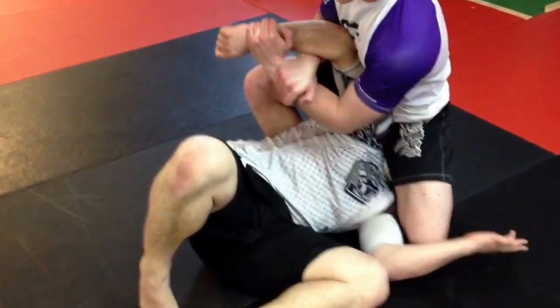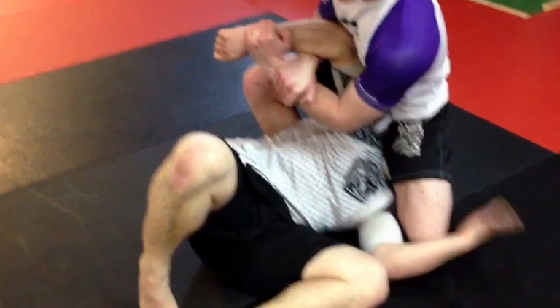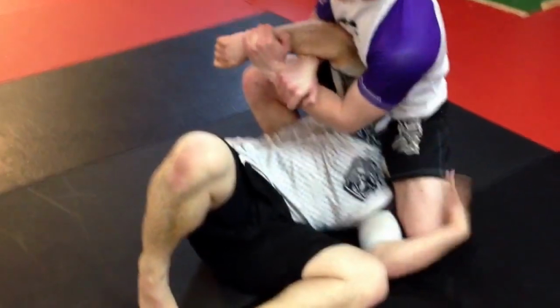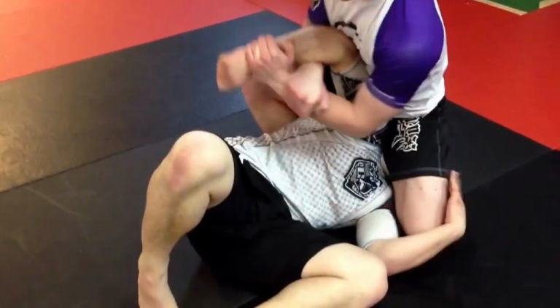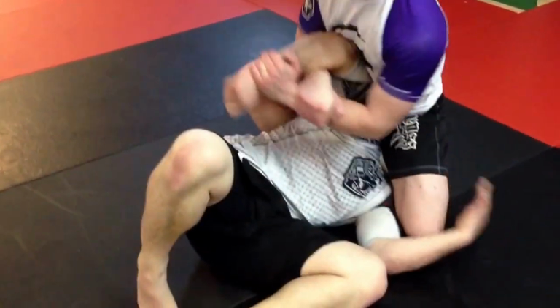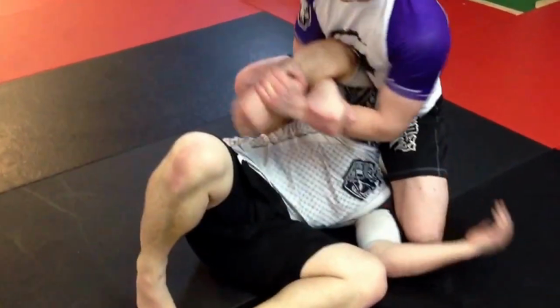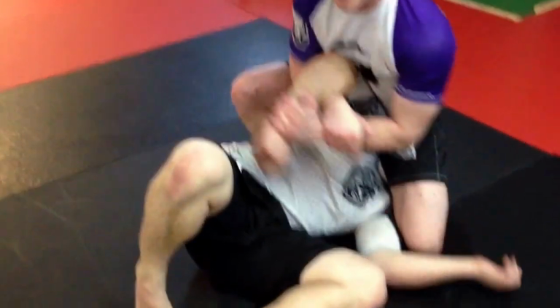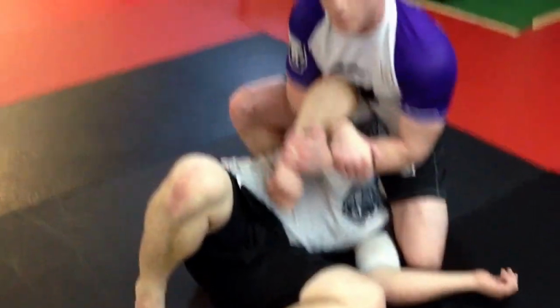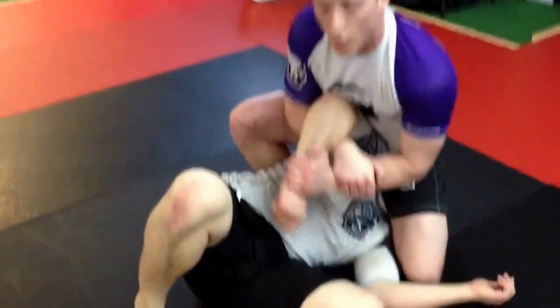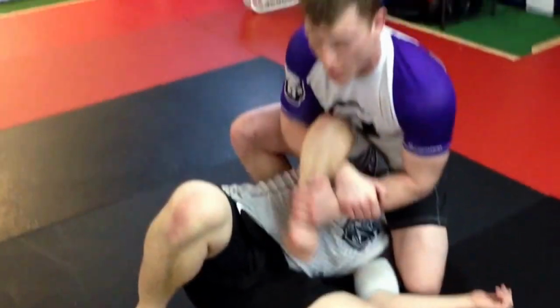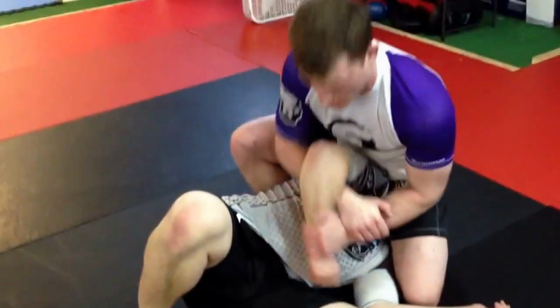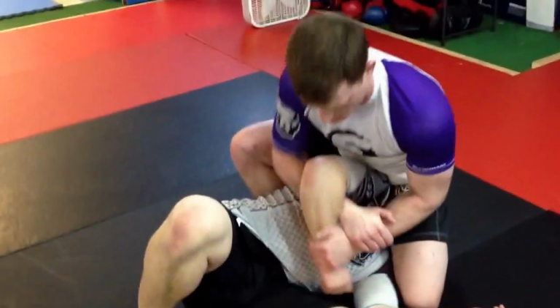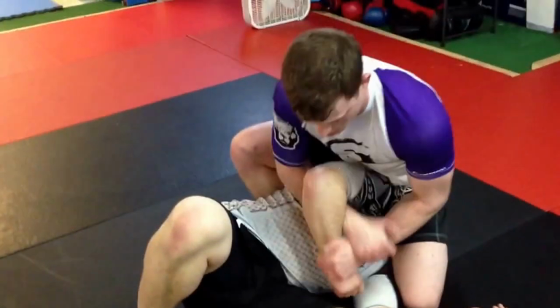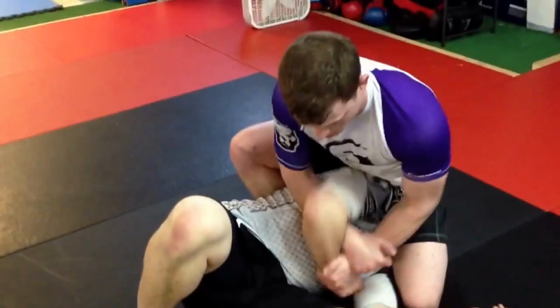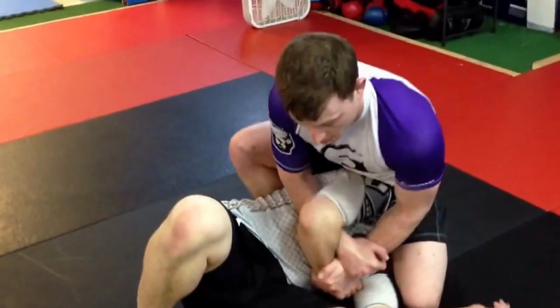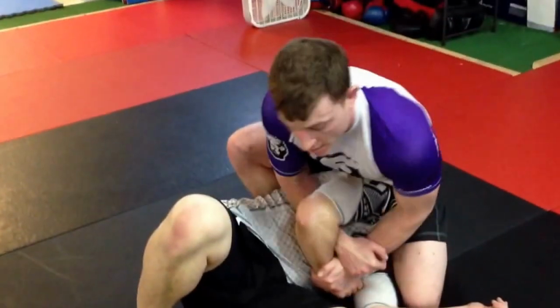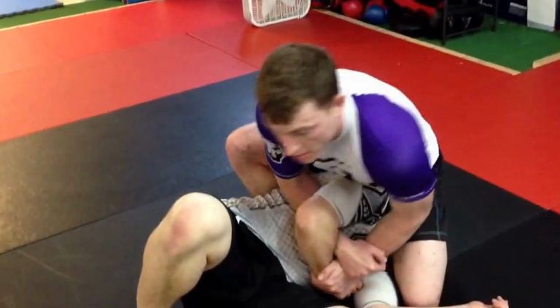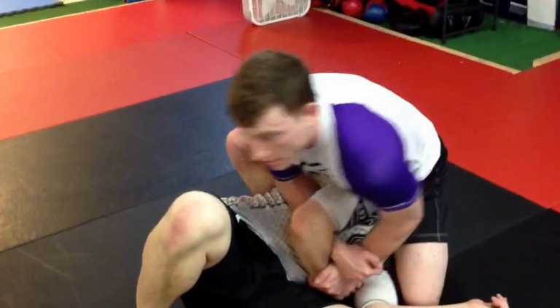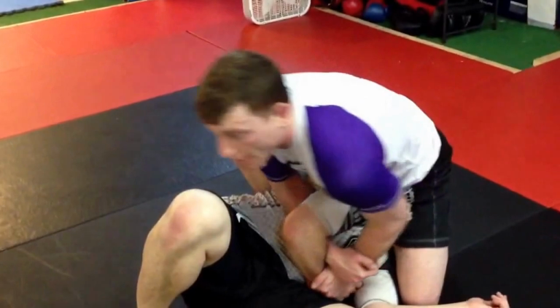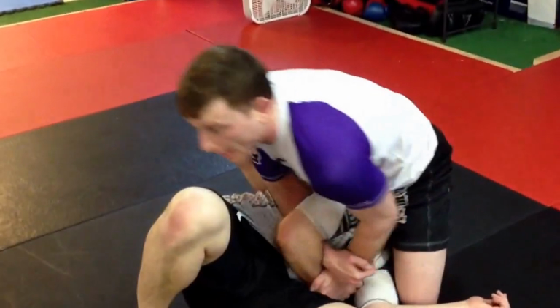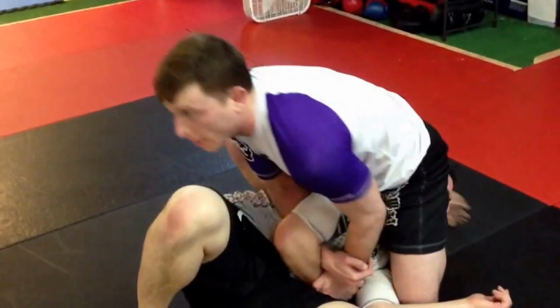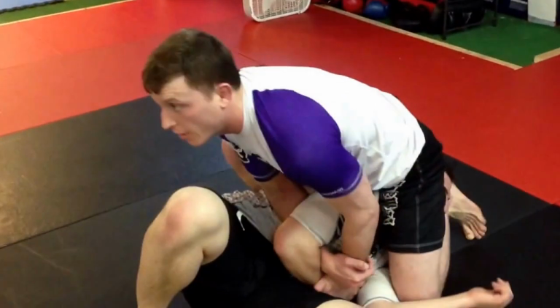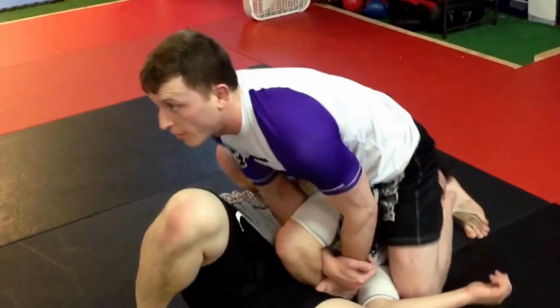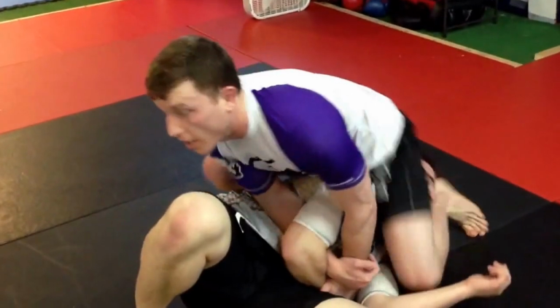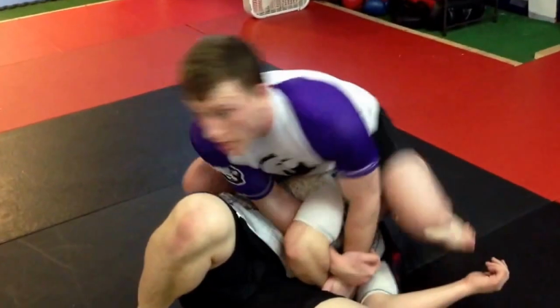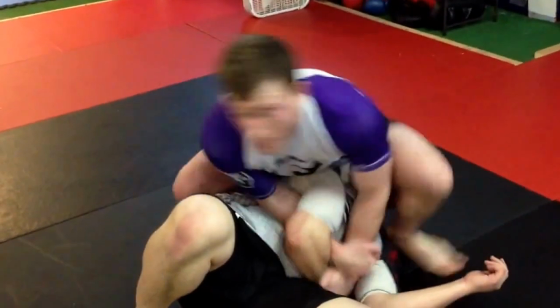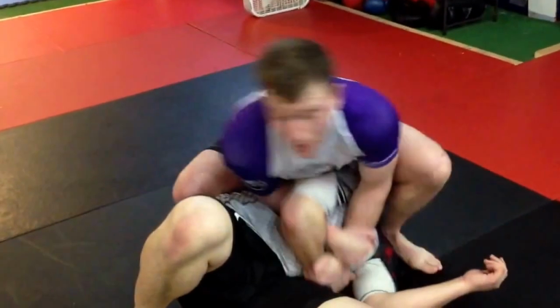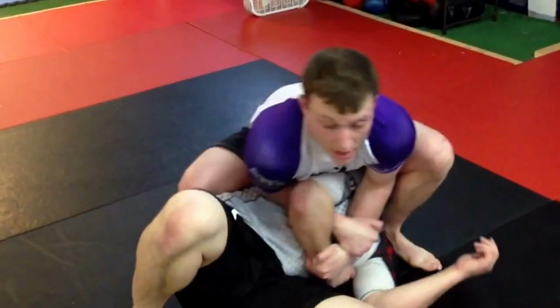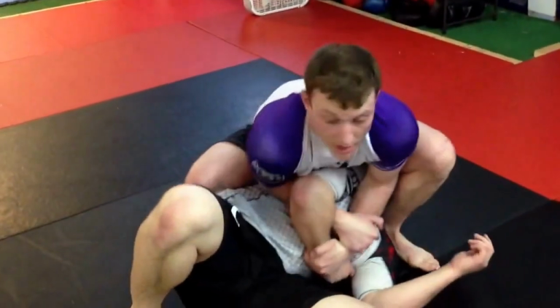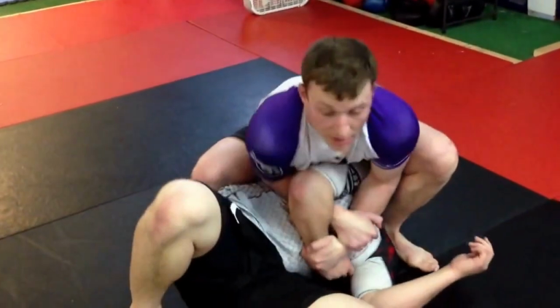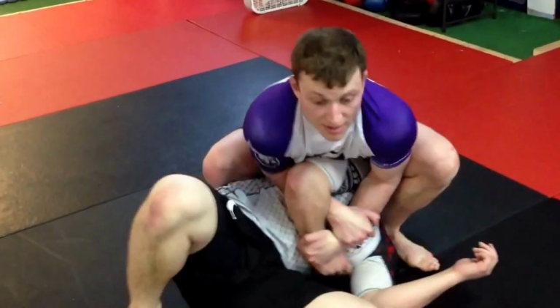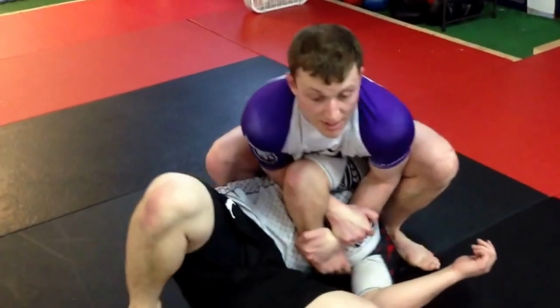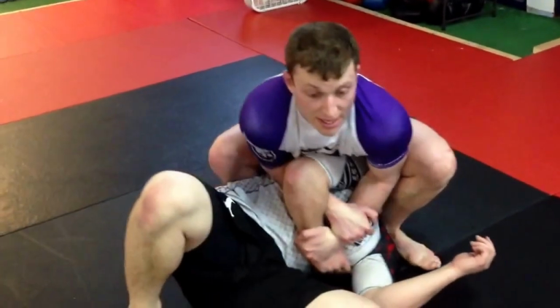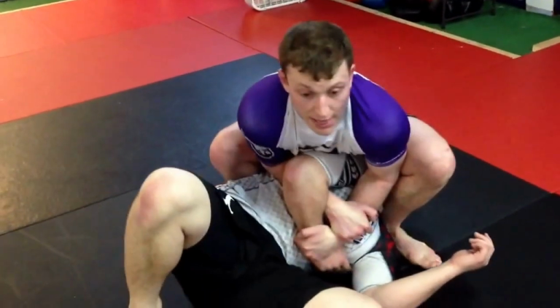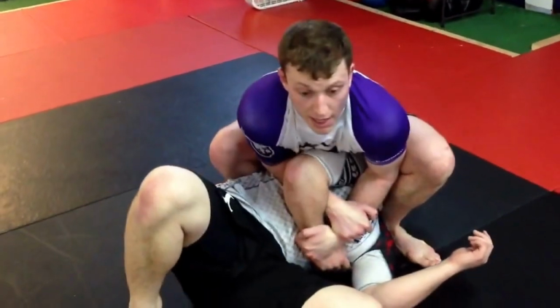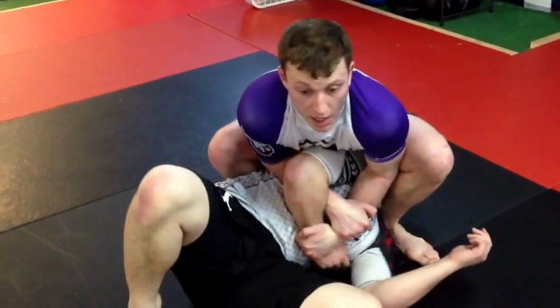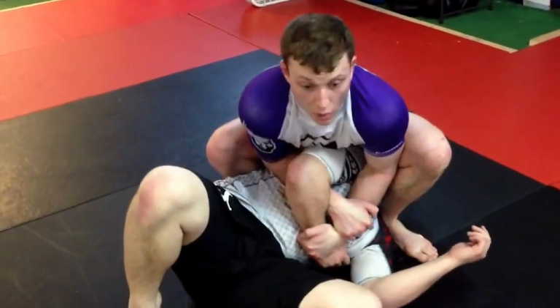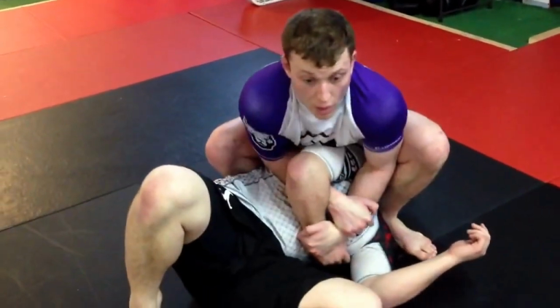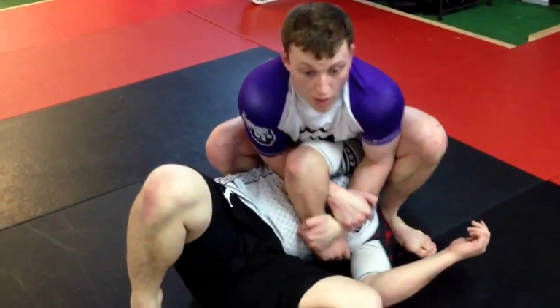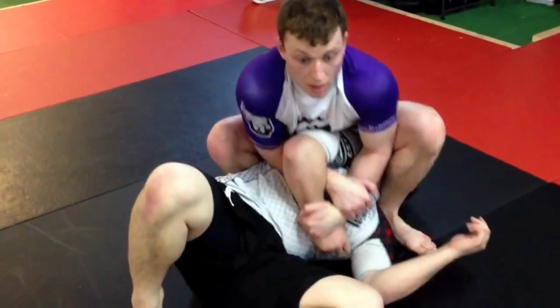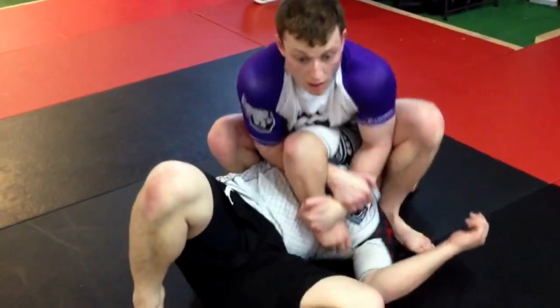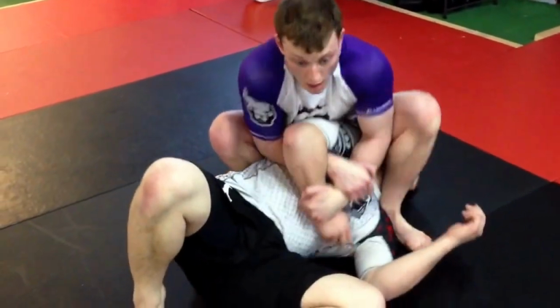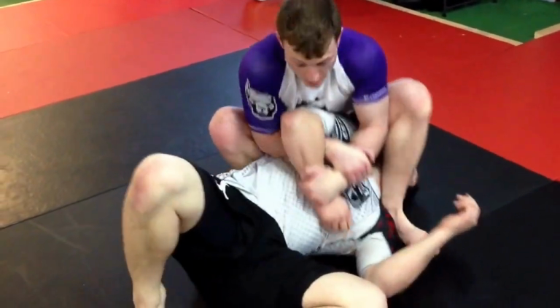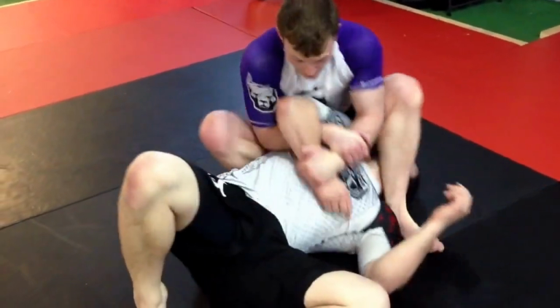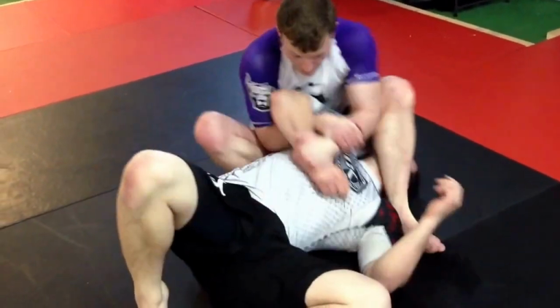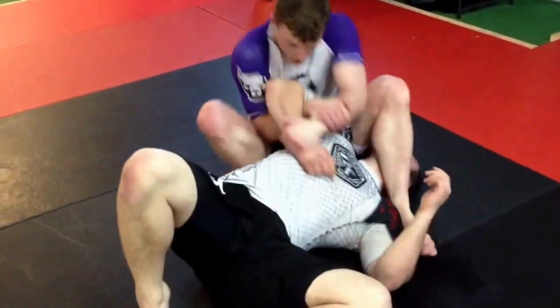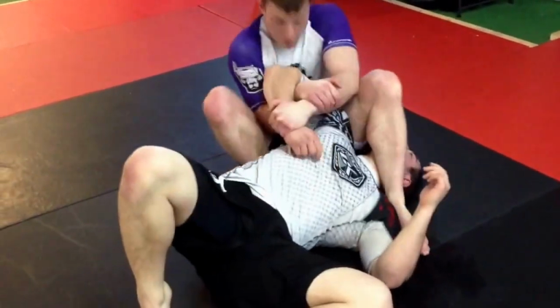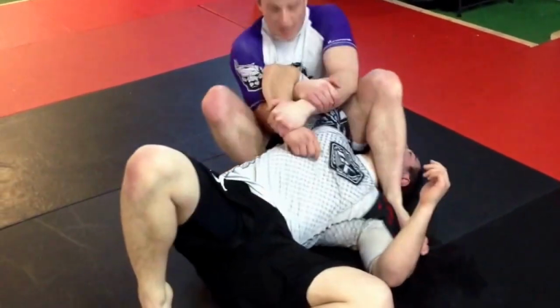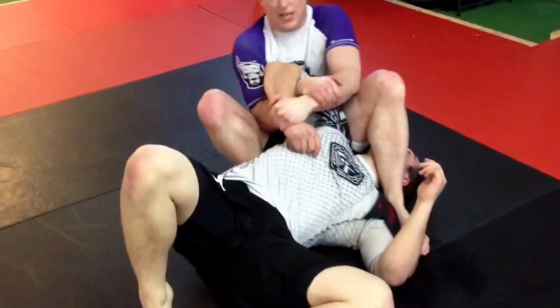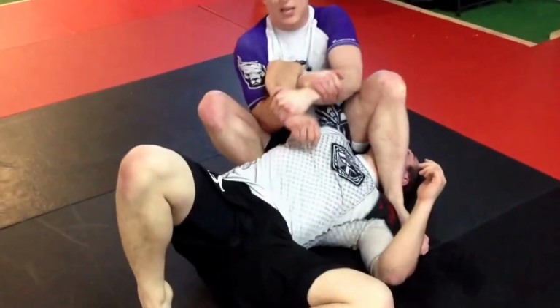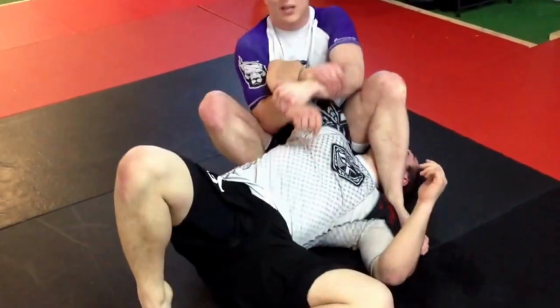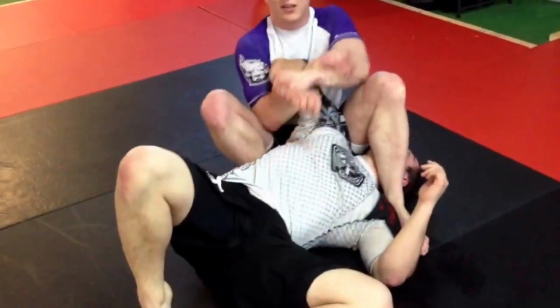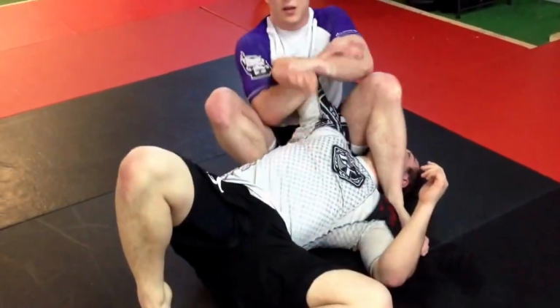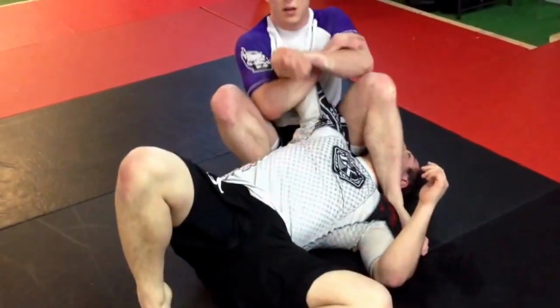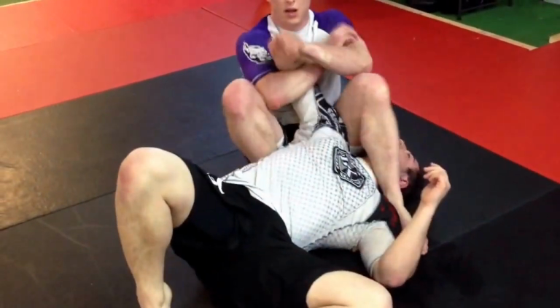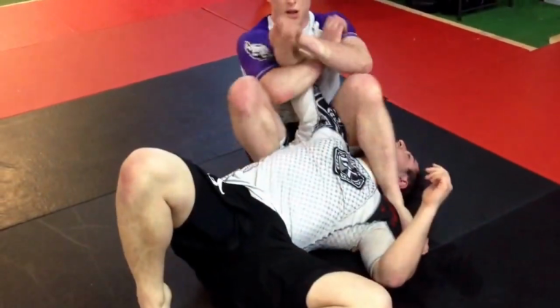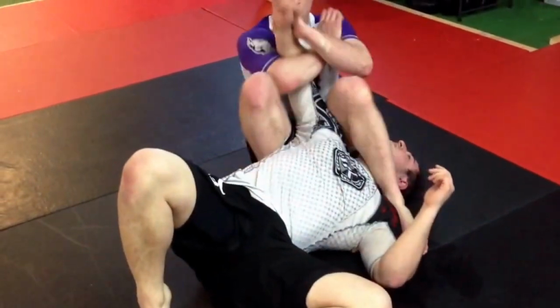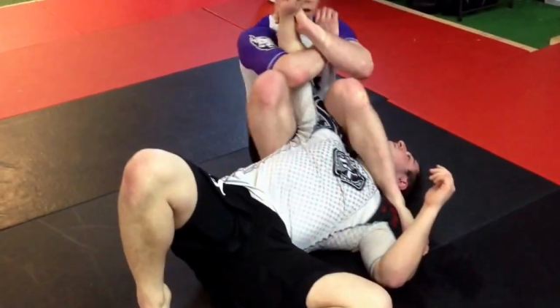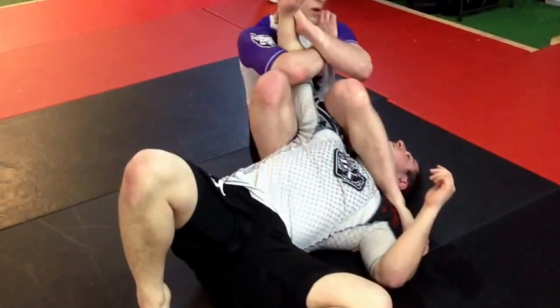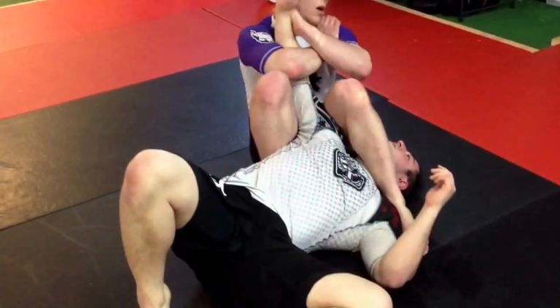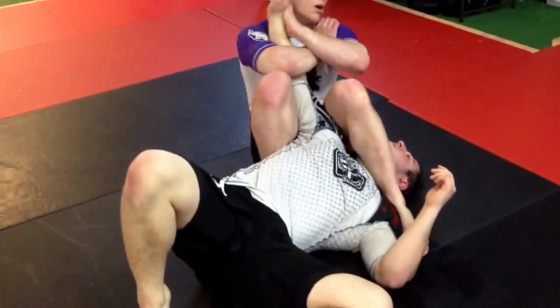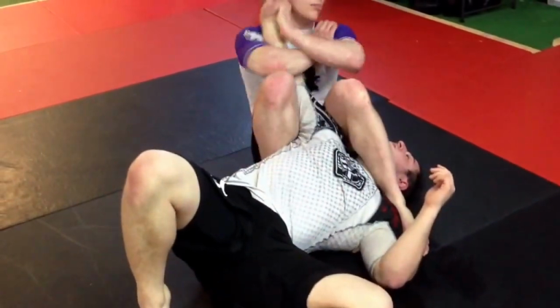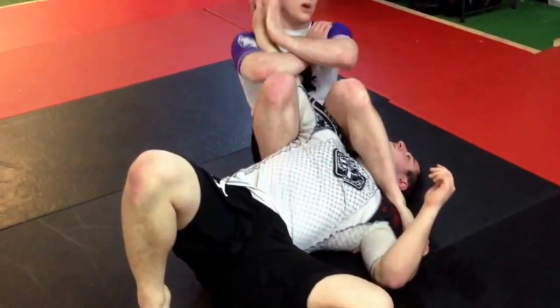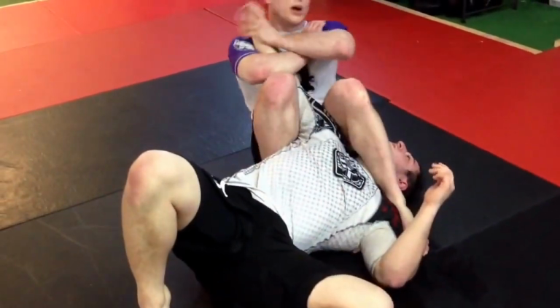If that doesn't work, I come up, stay low, pinch my knees — arm bar.